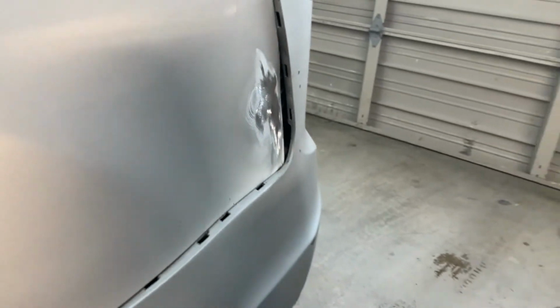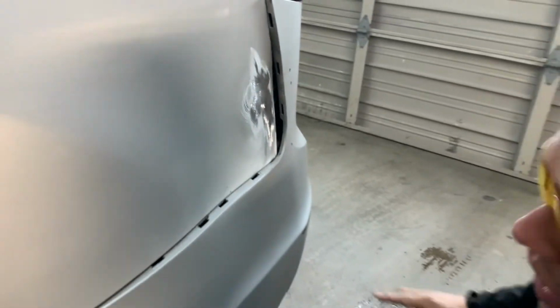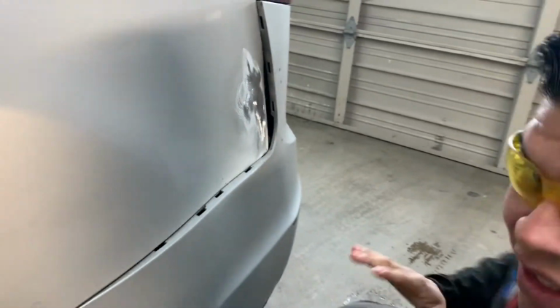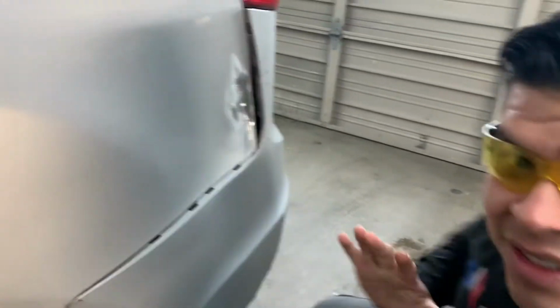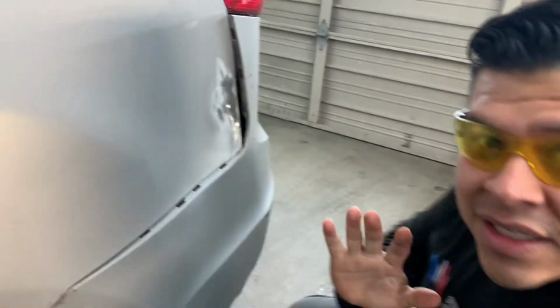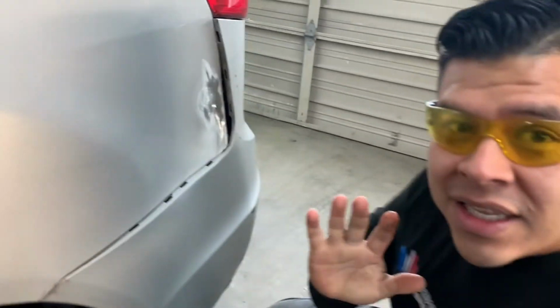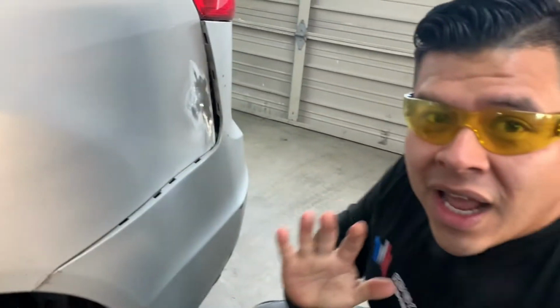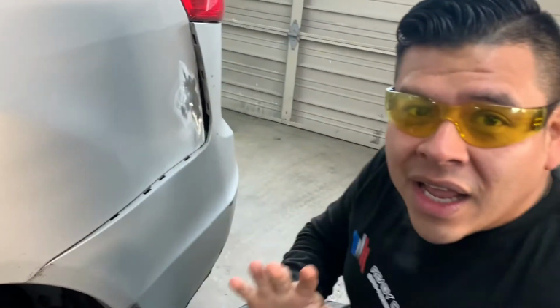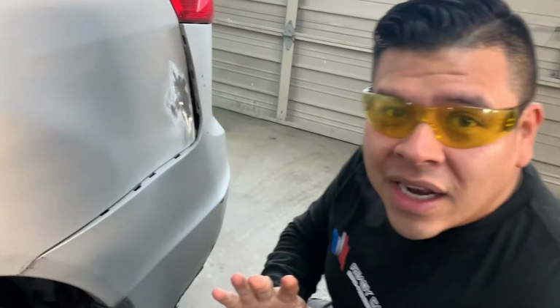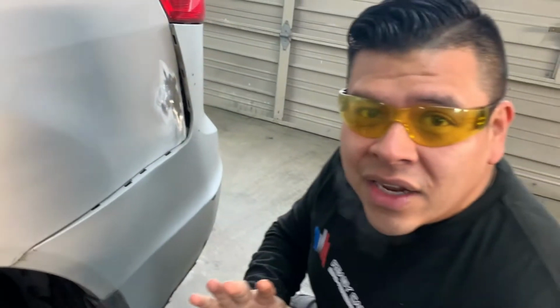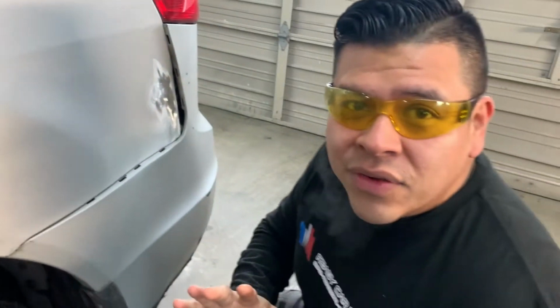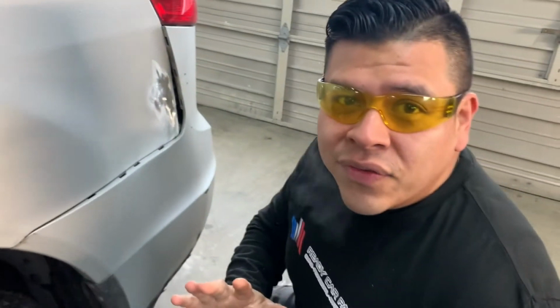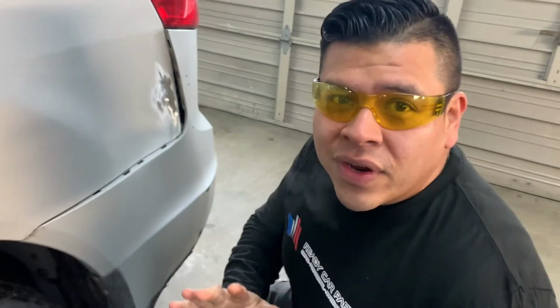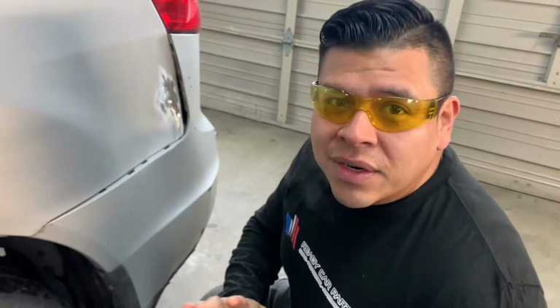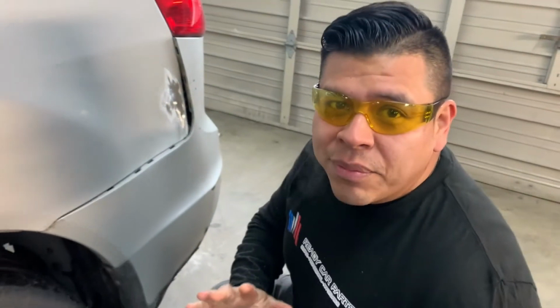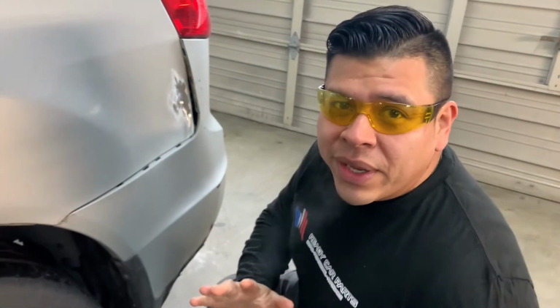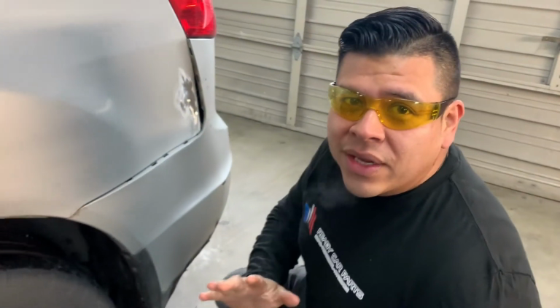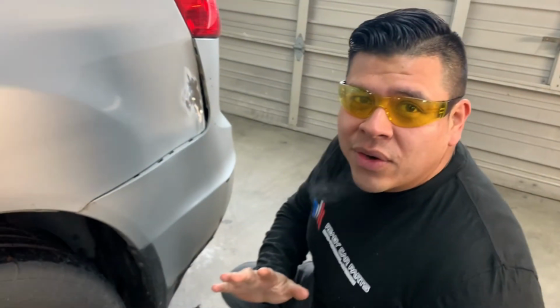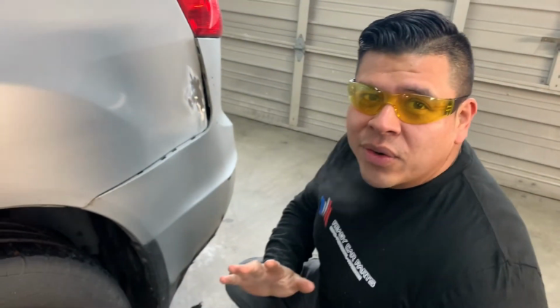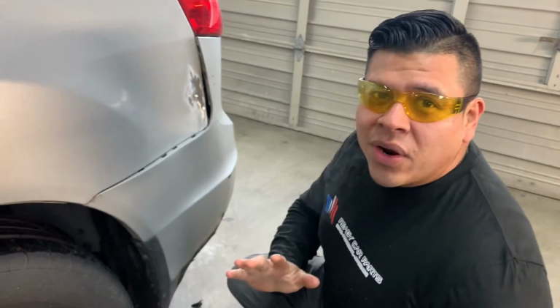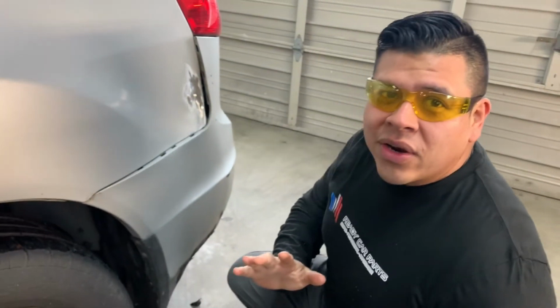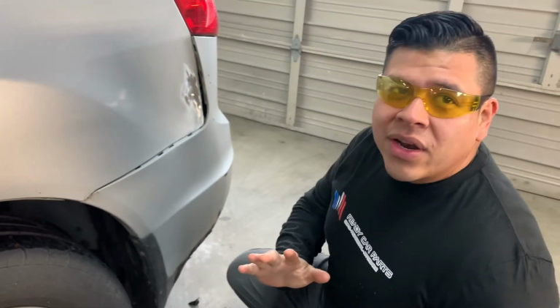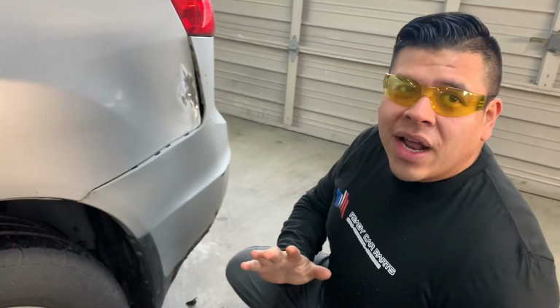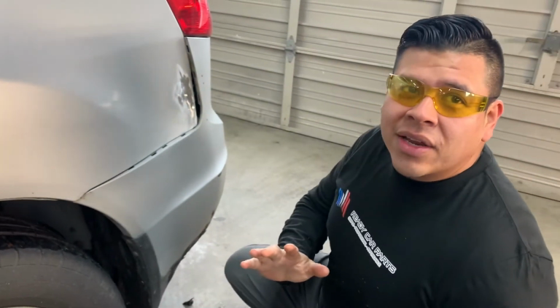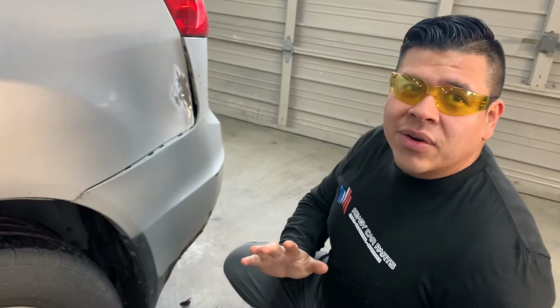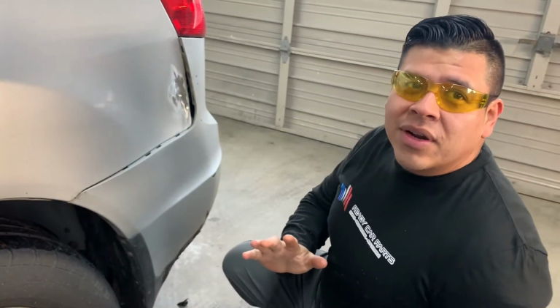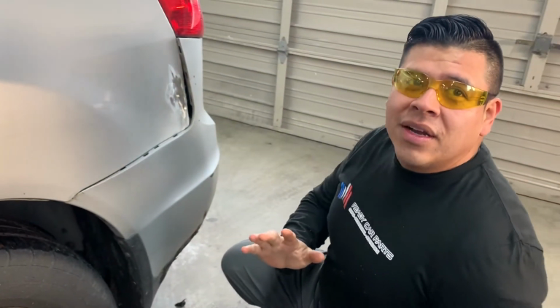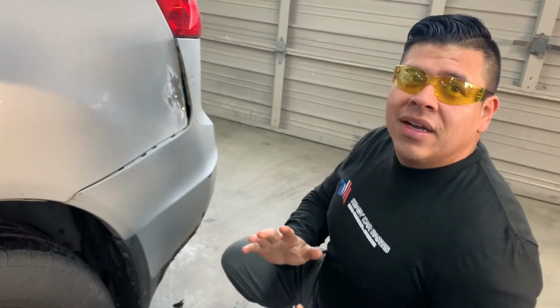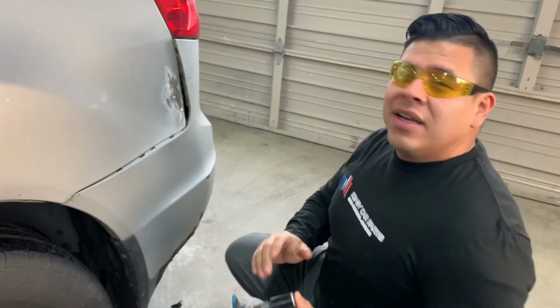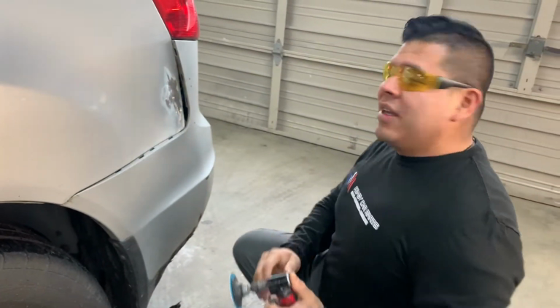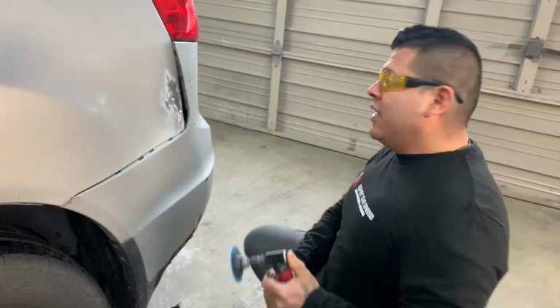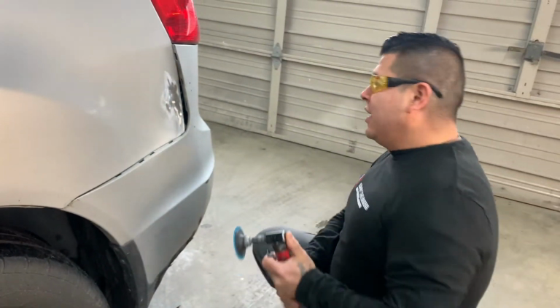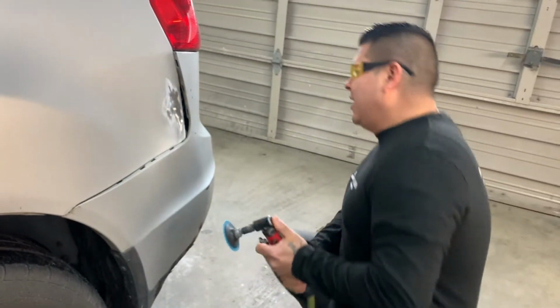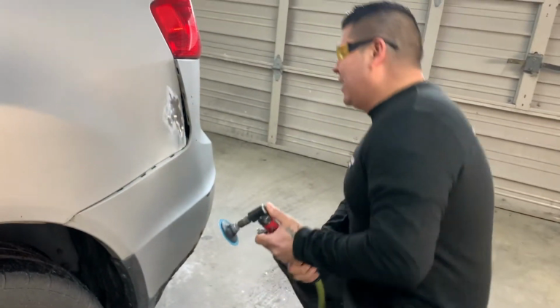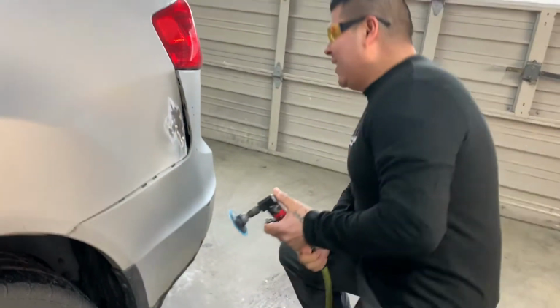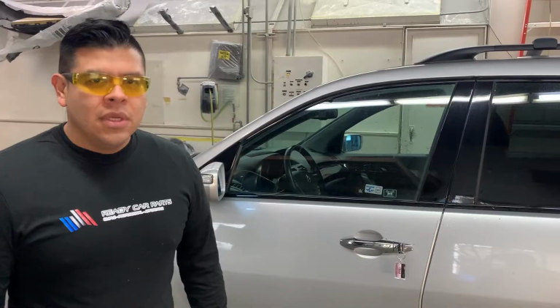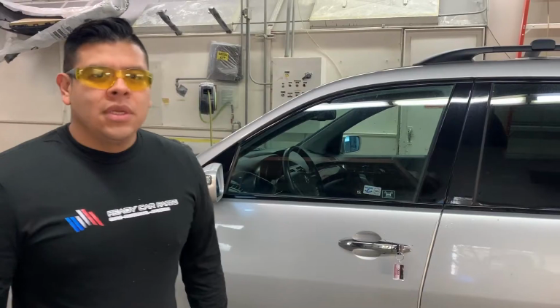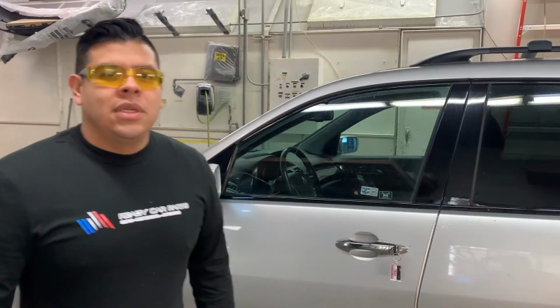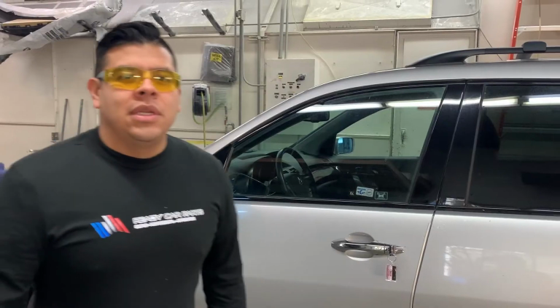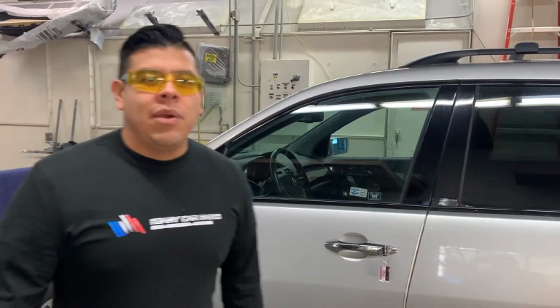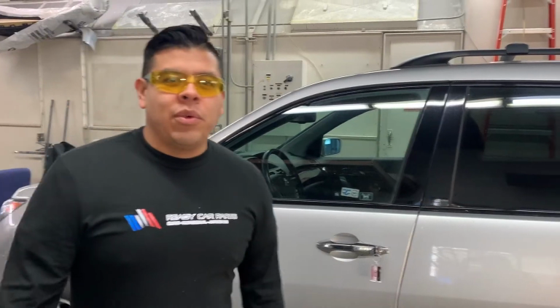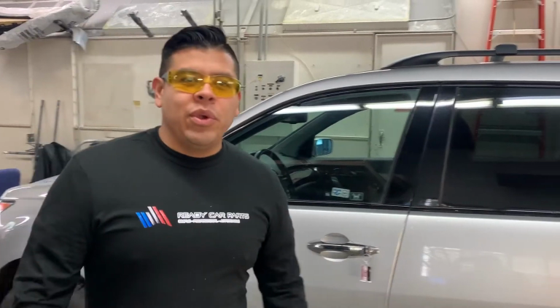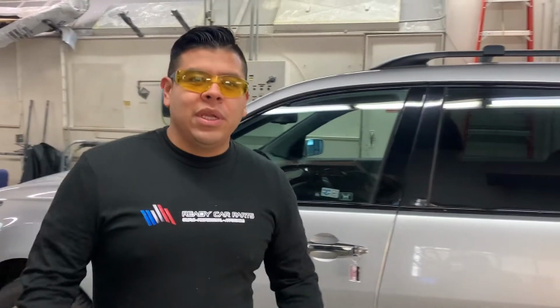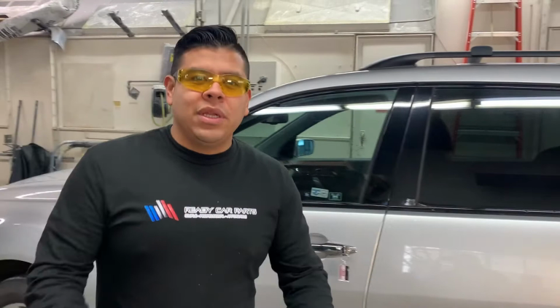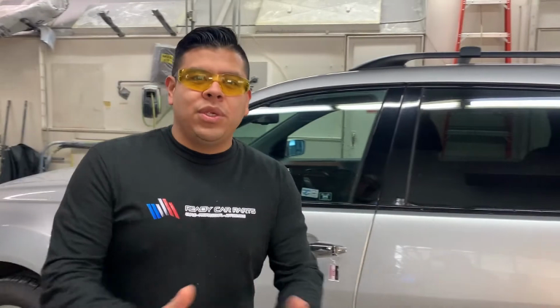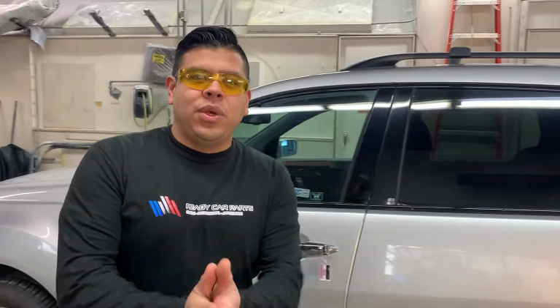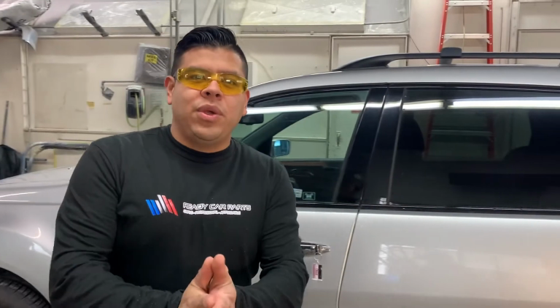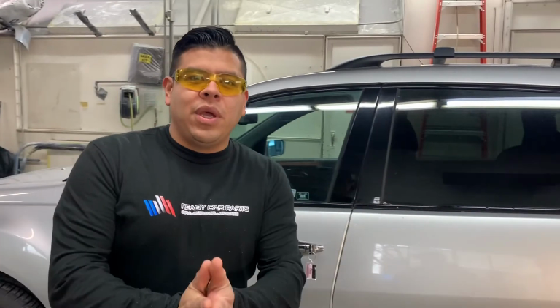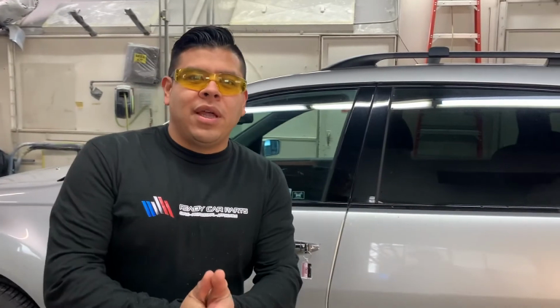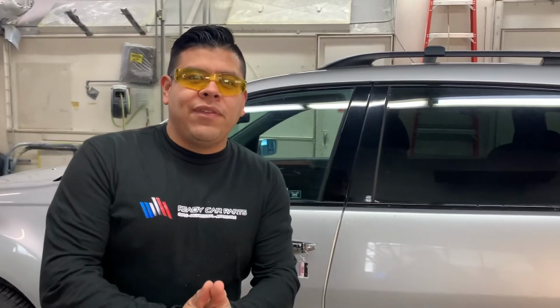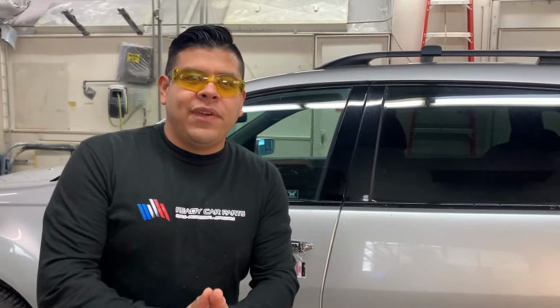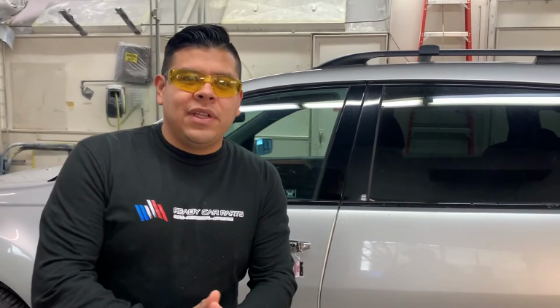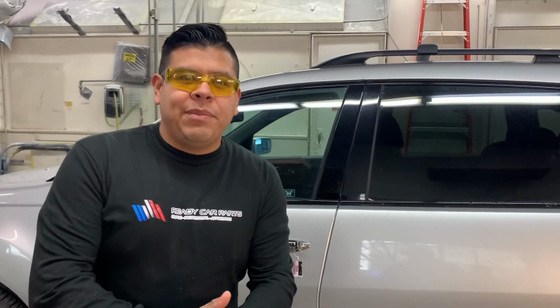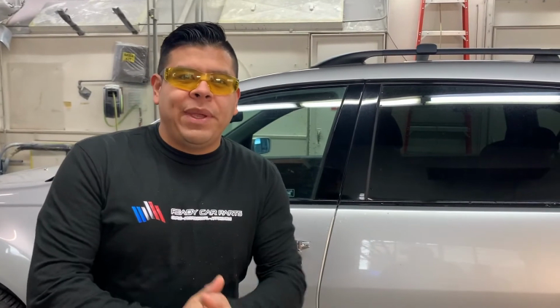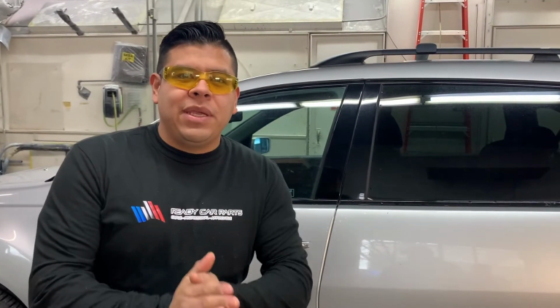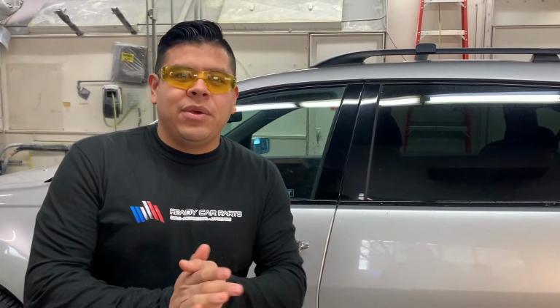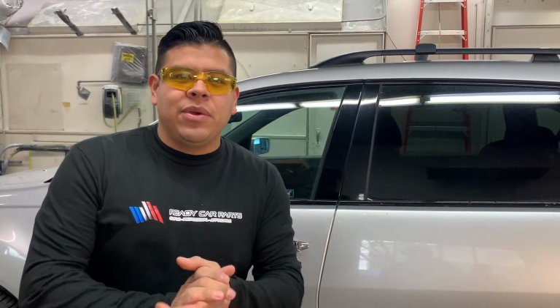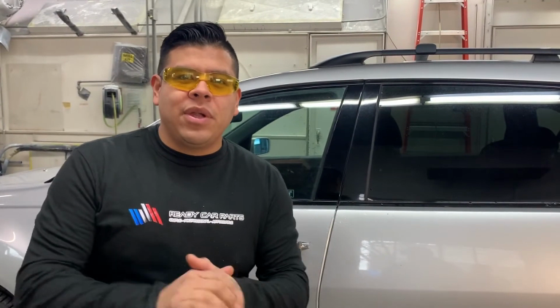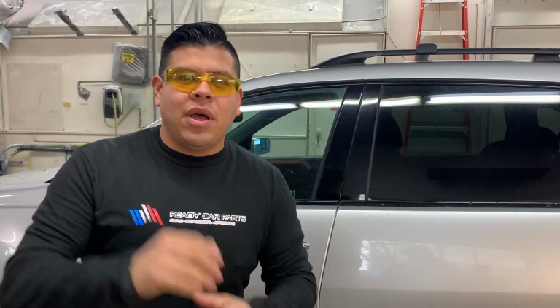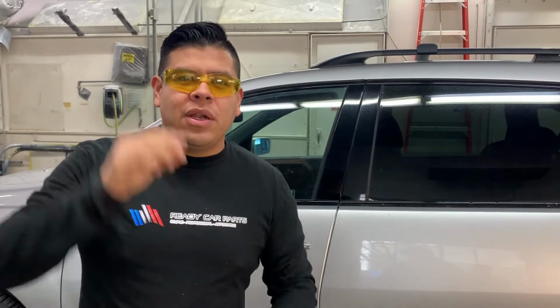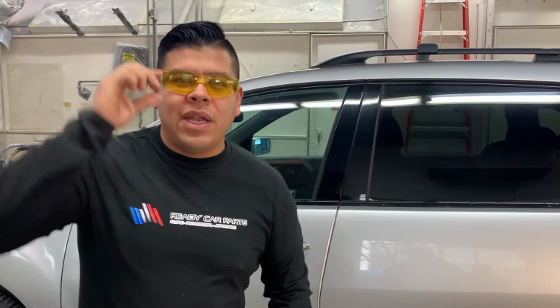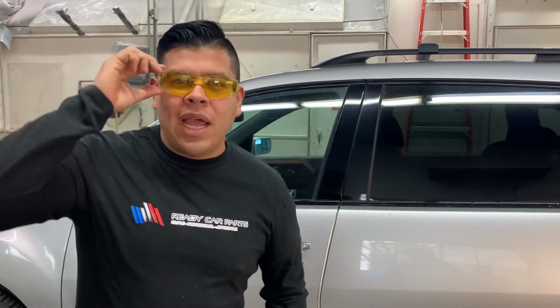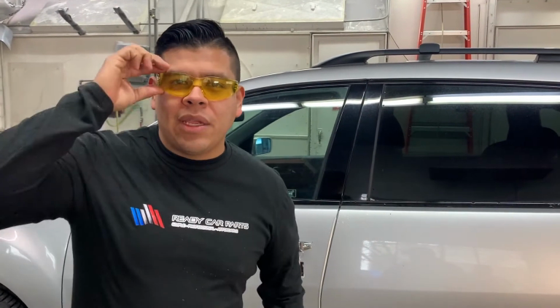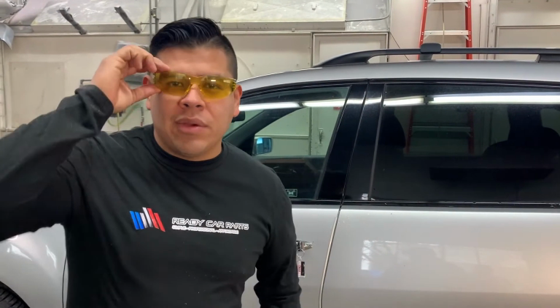That is not how you find the paint coat on an Acura. Now we're really going to show you how to find the paint coat on an Acura.